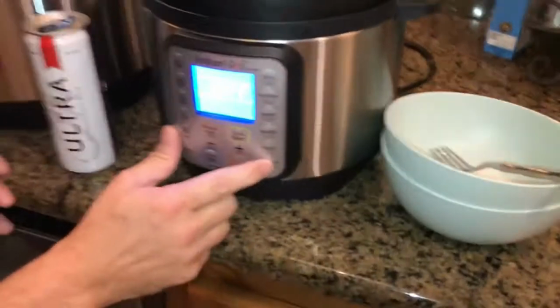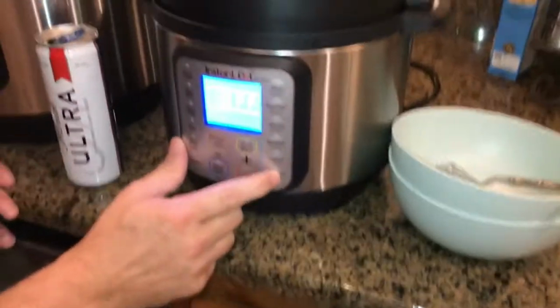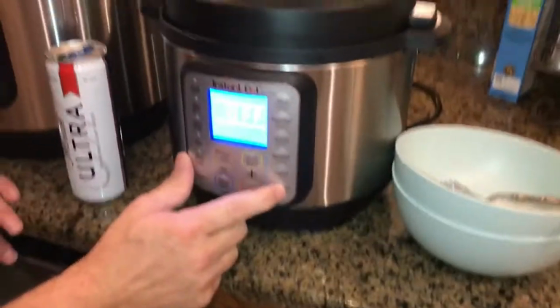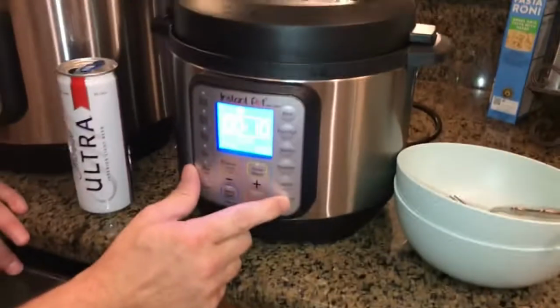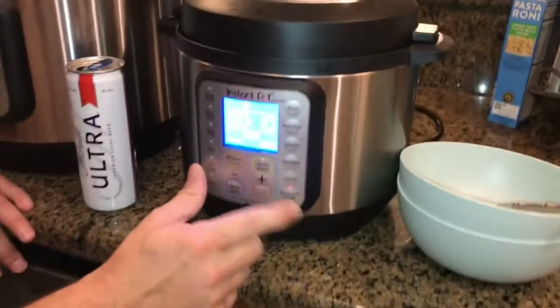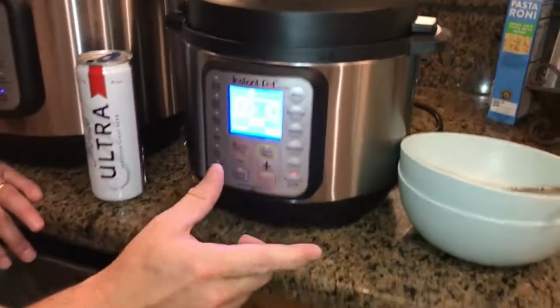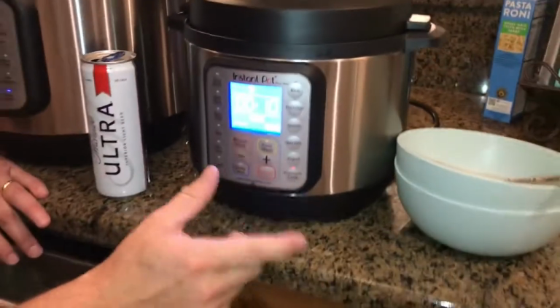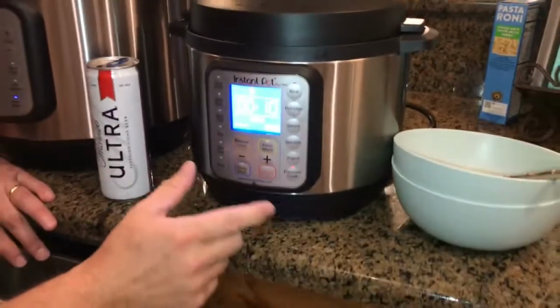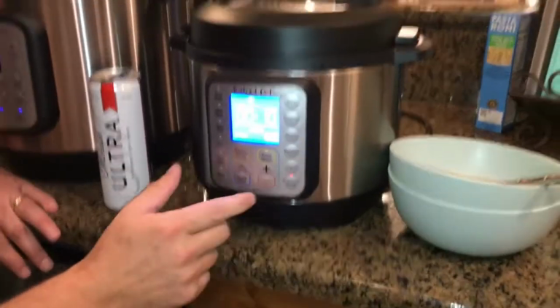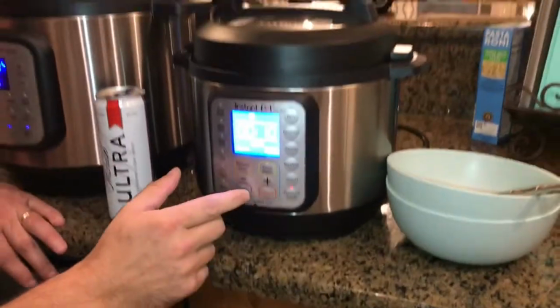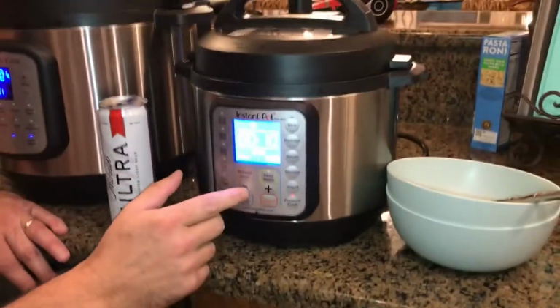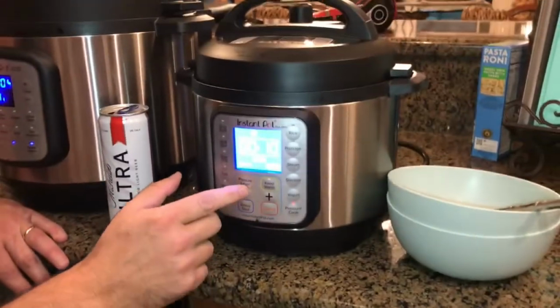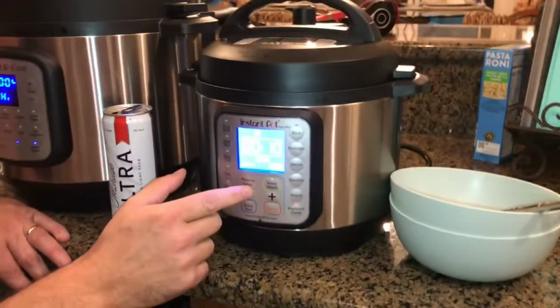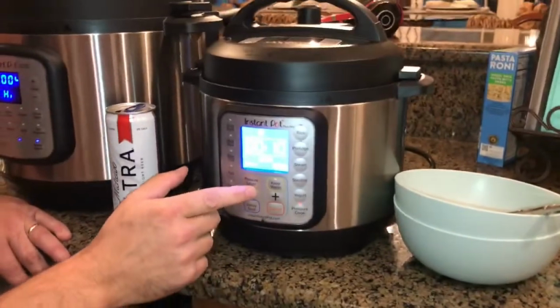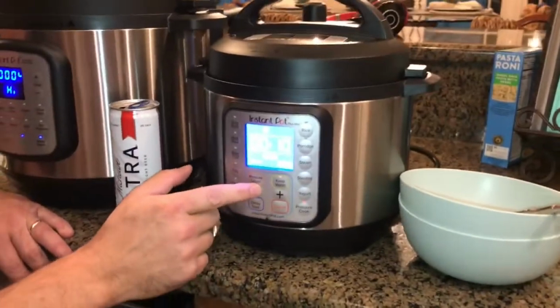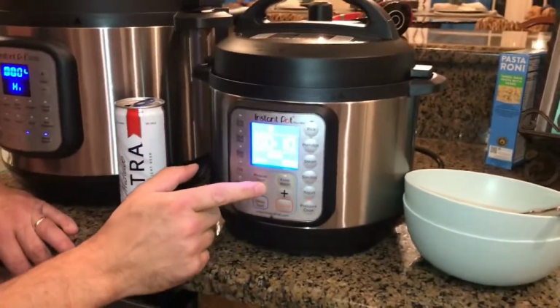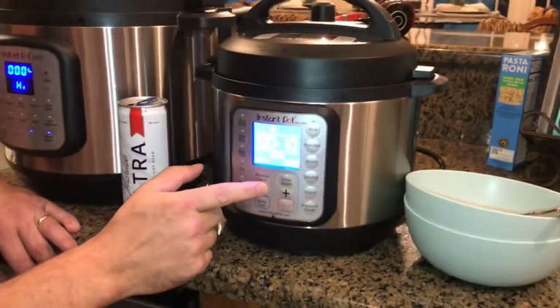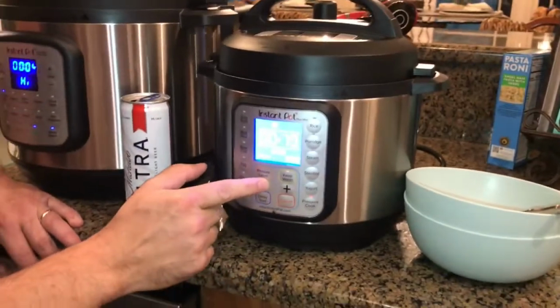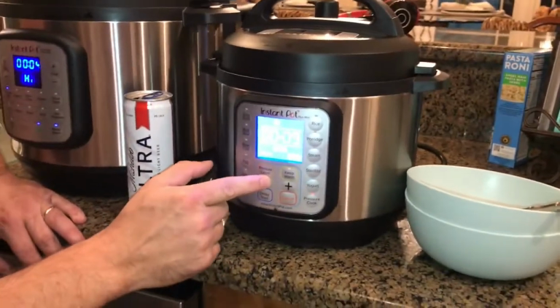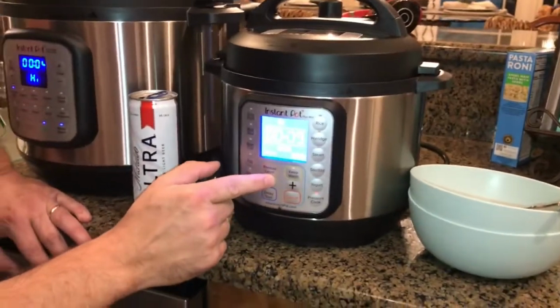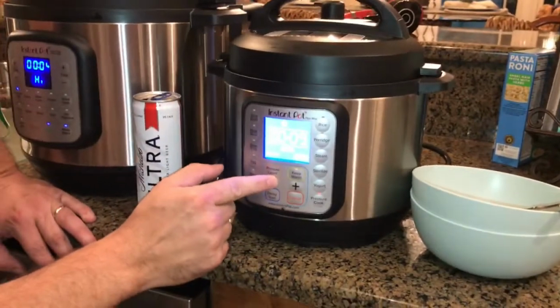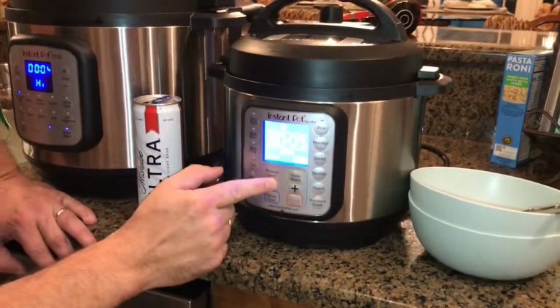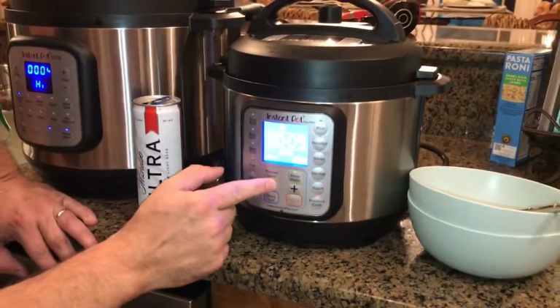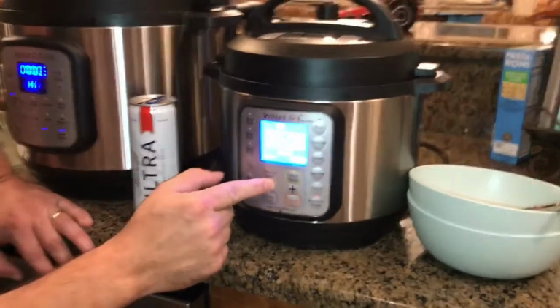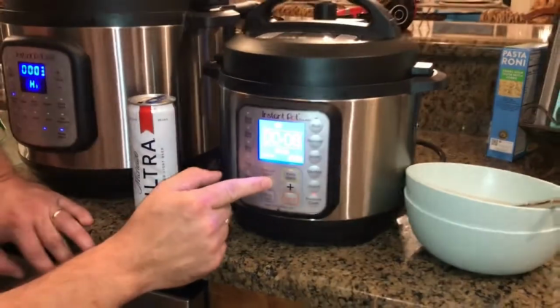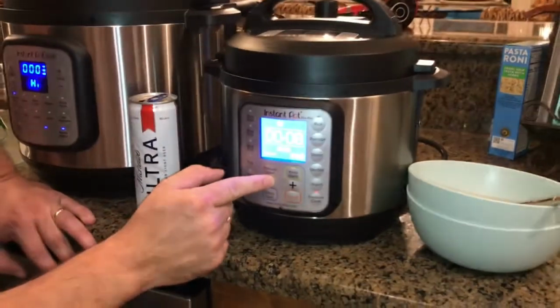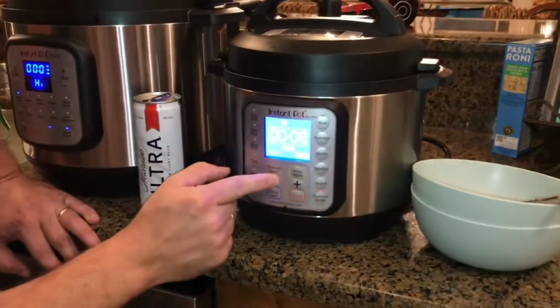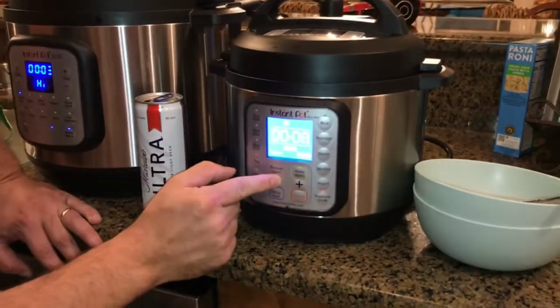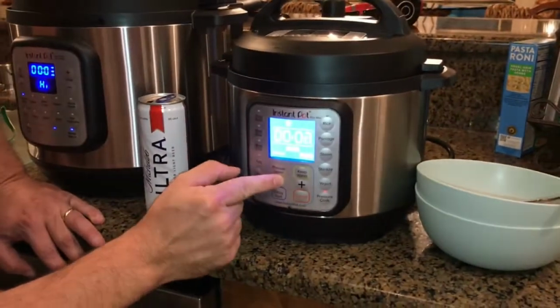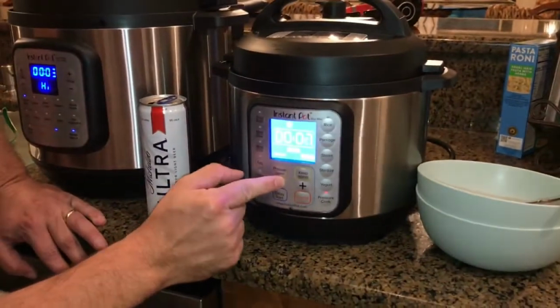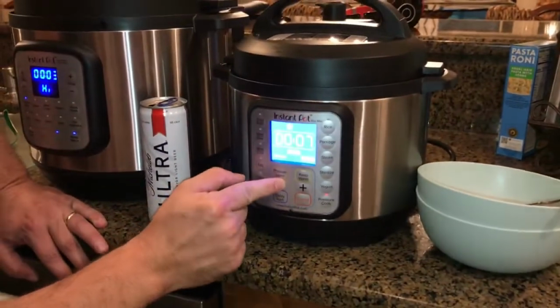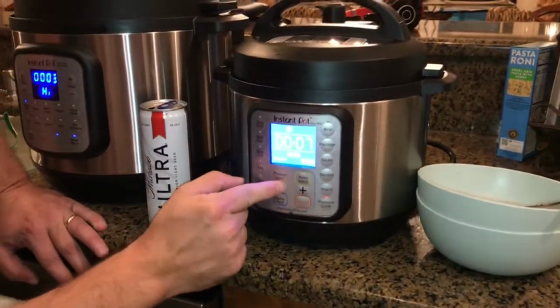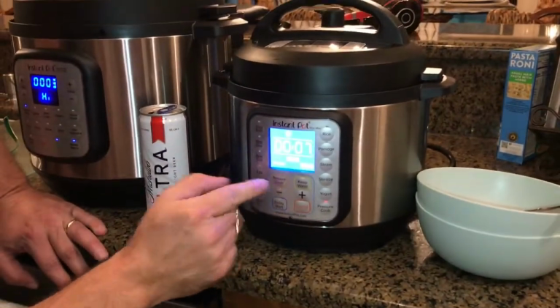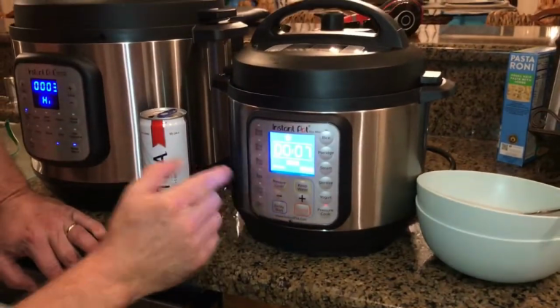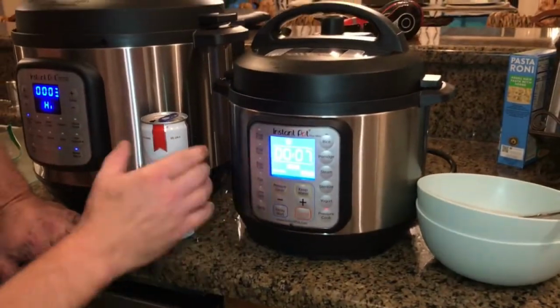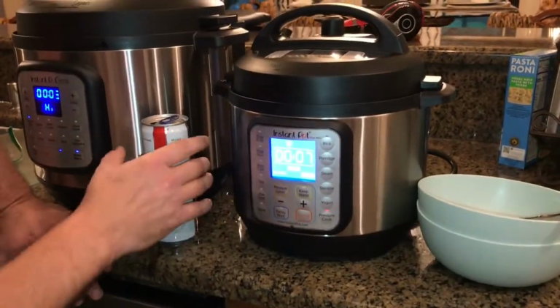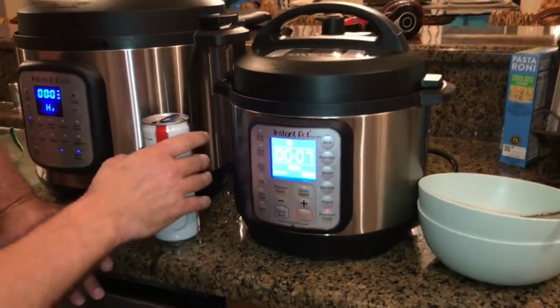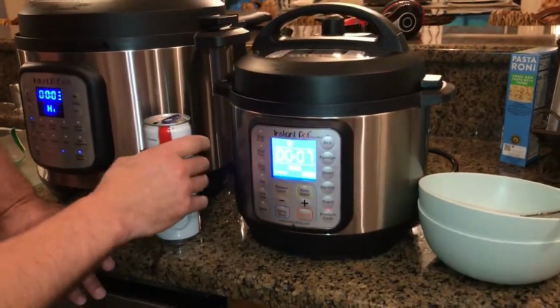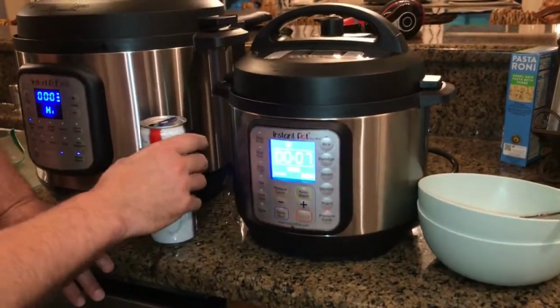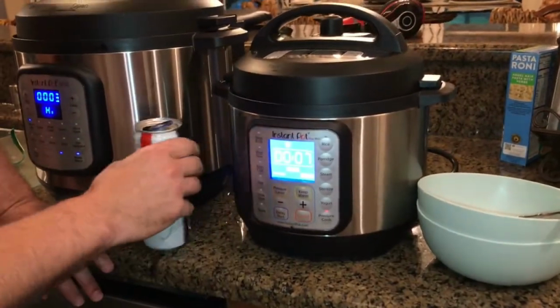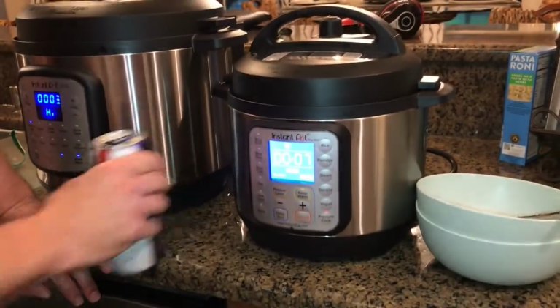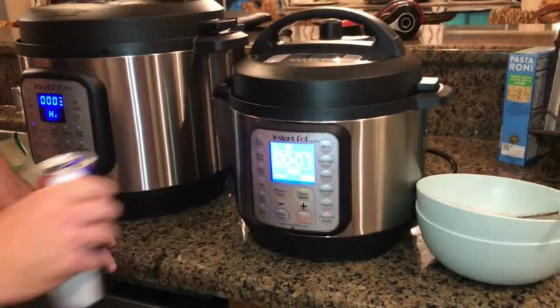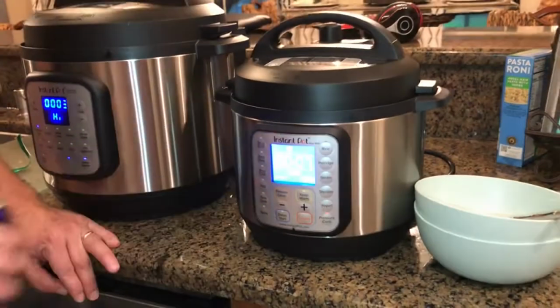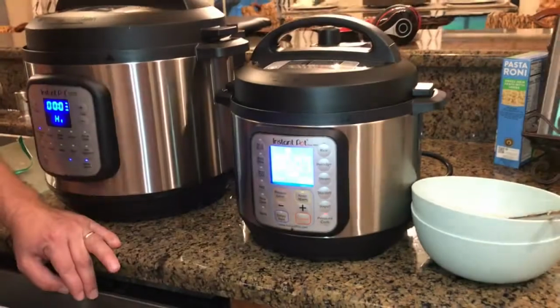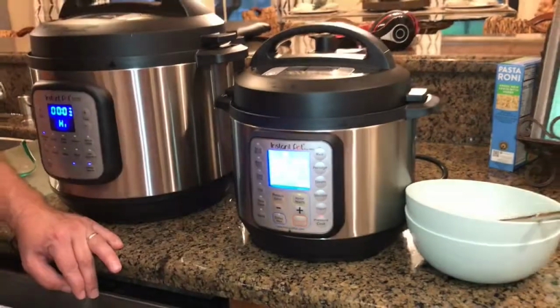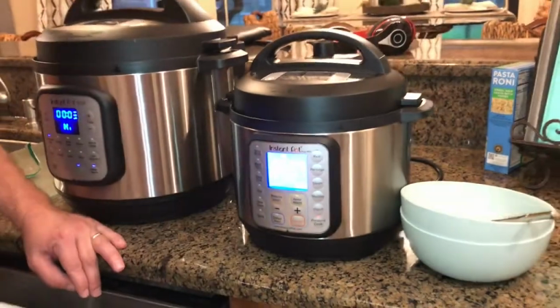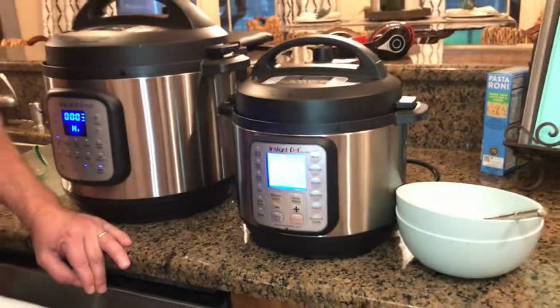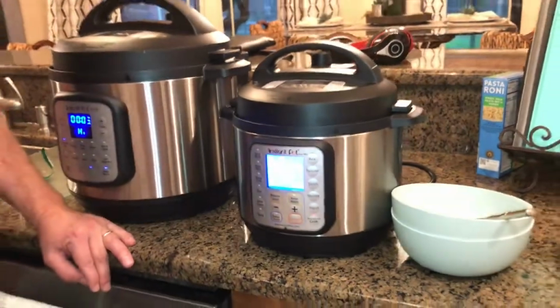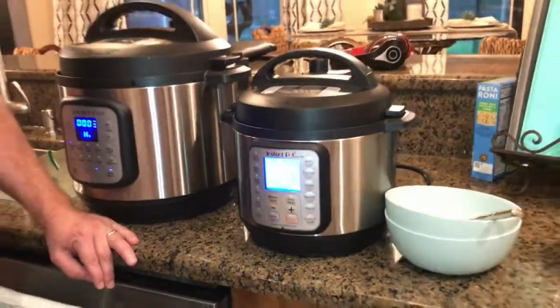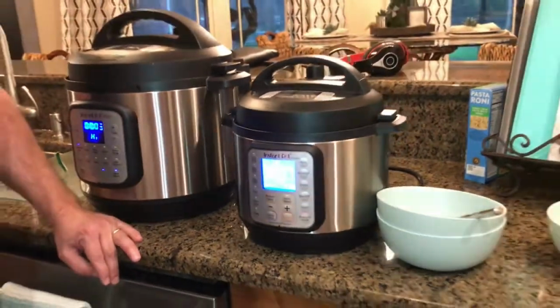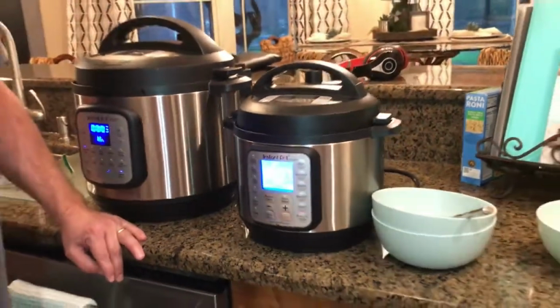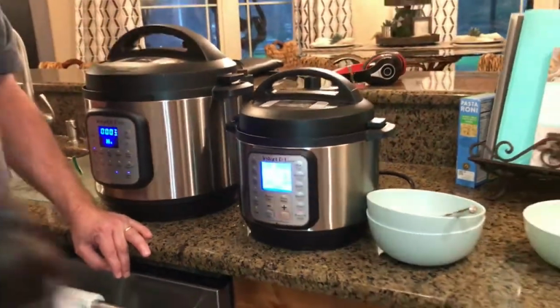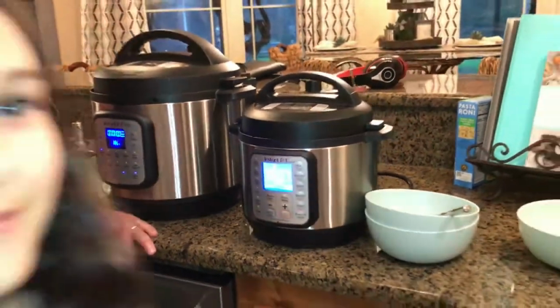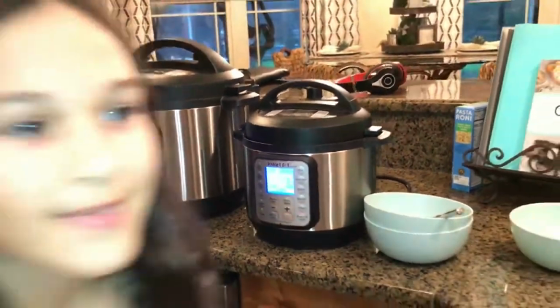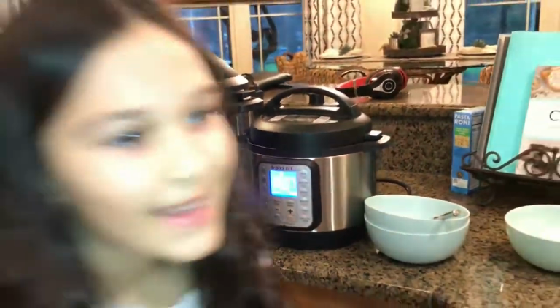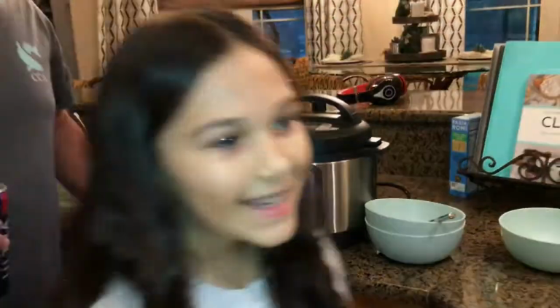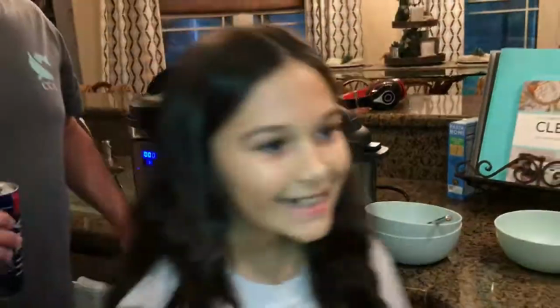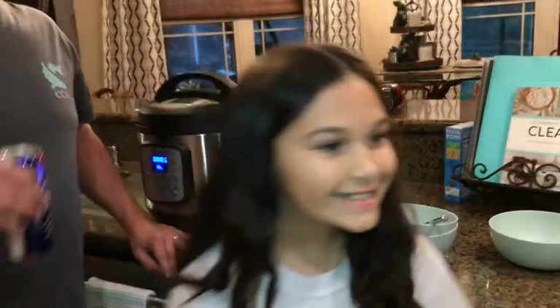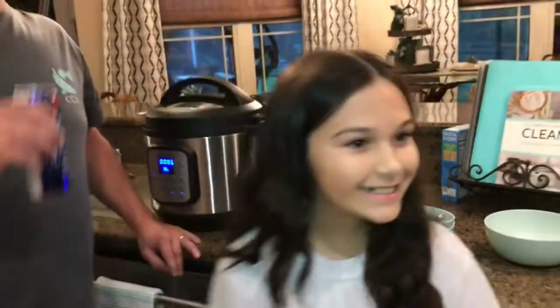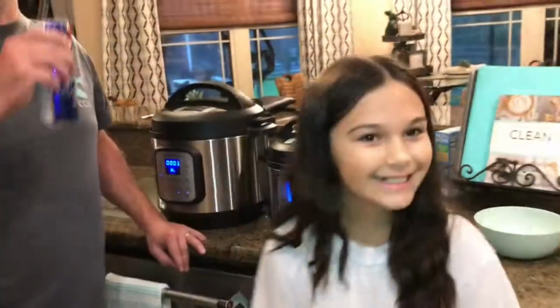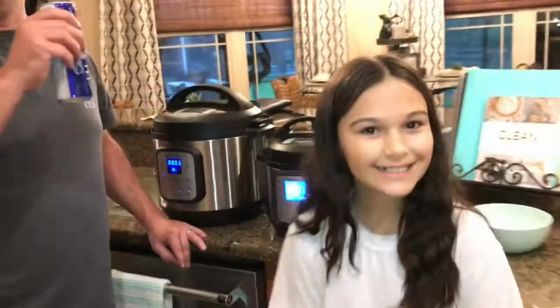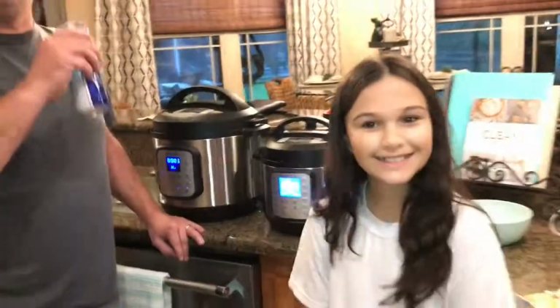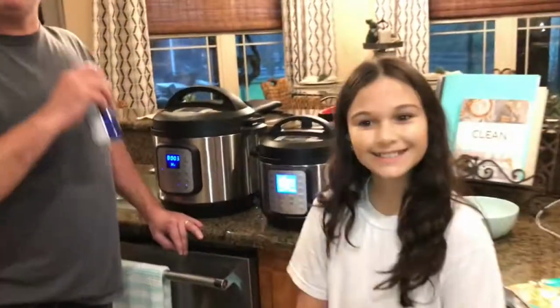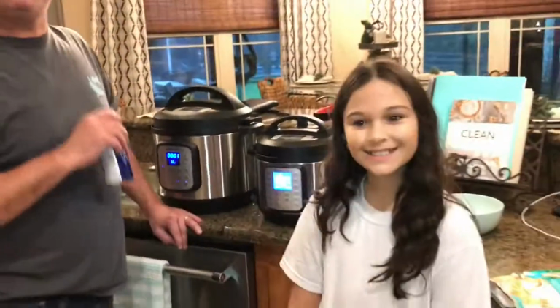We're going to pressure cook and bring it down to seven minutes. We will be back.